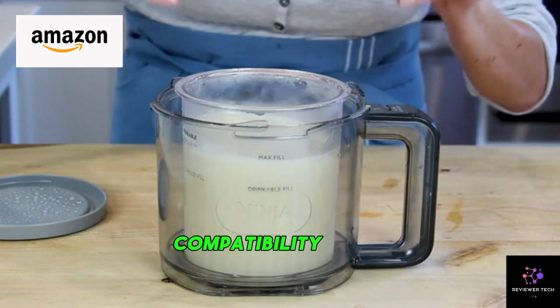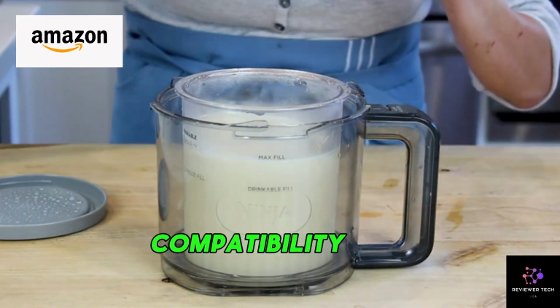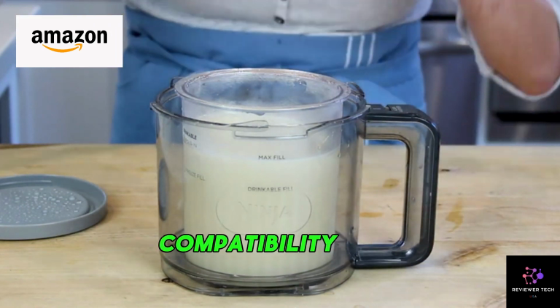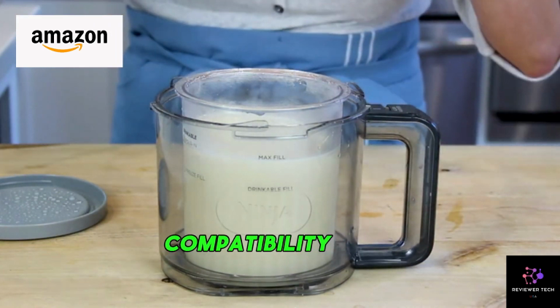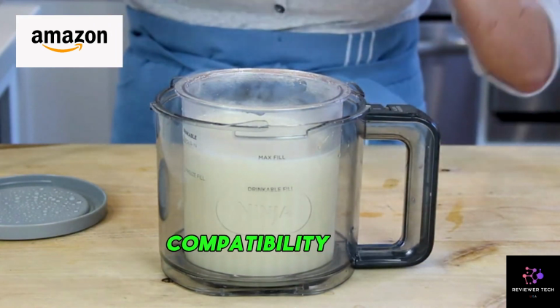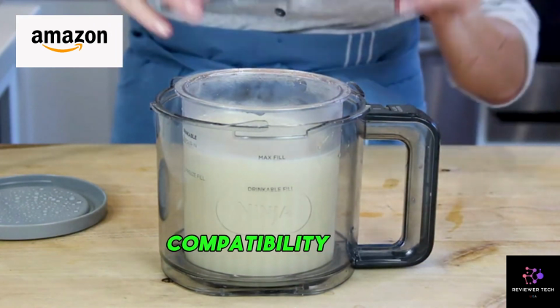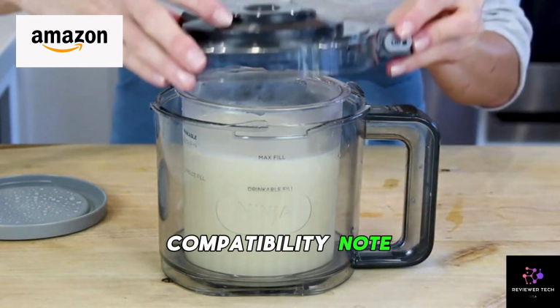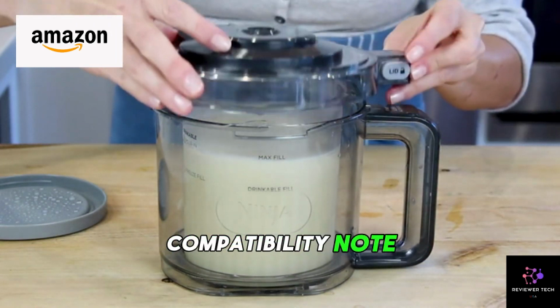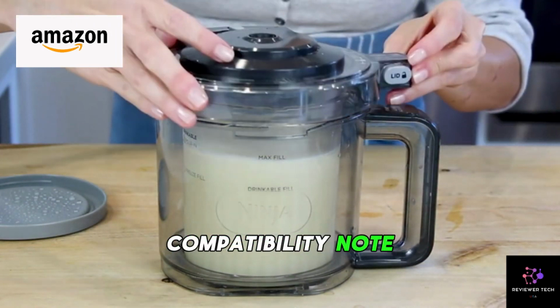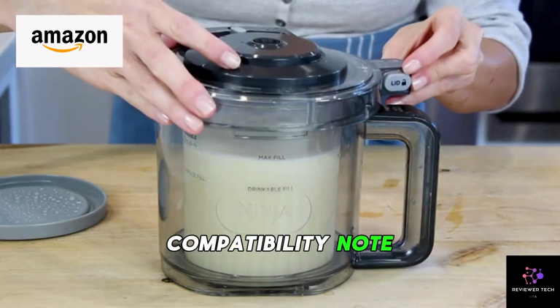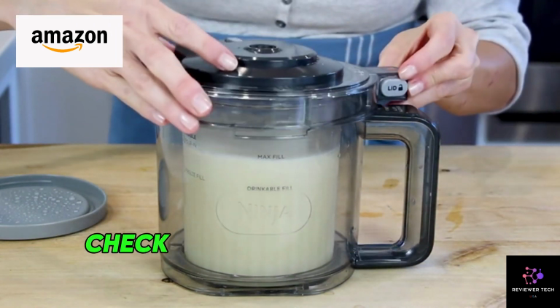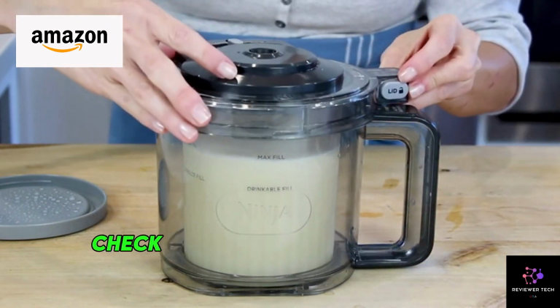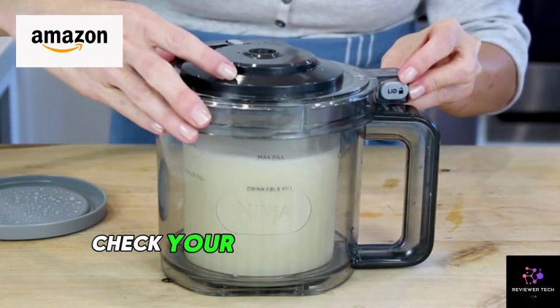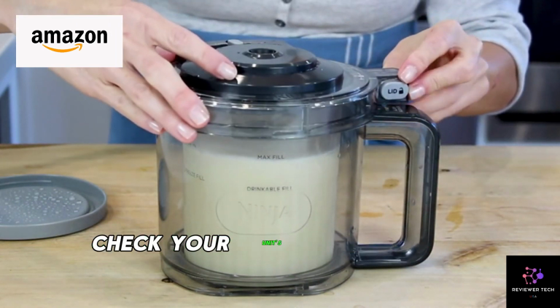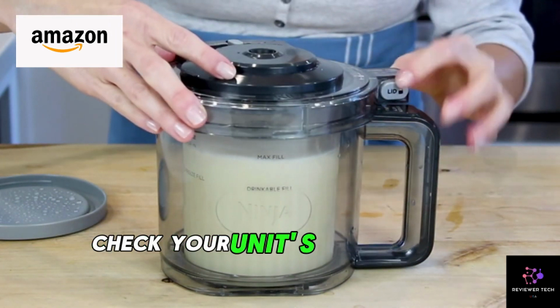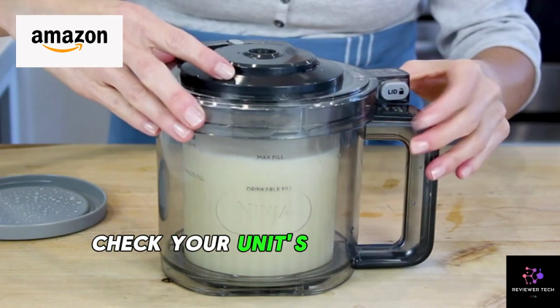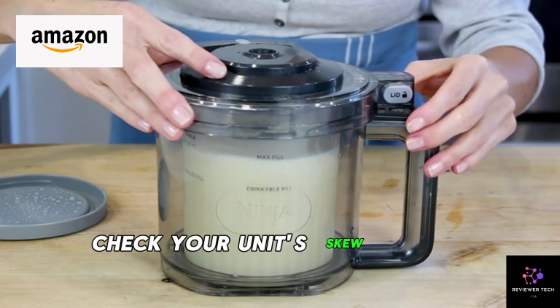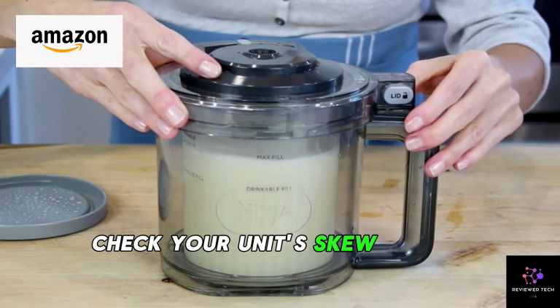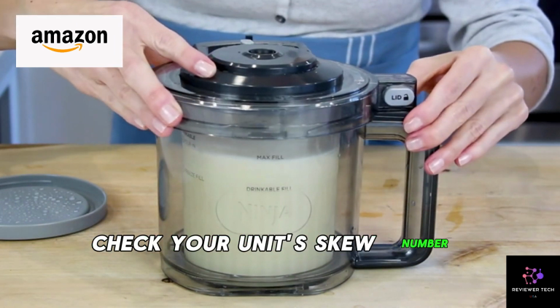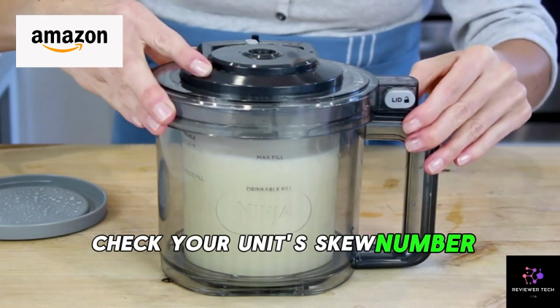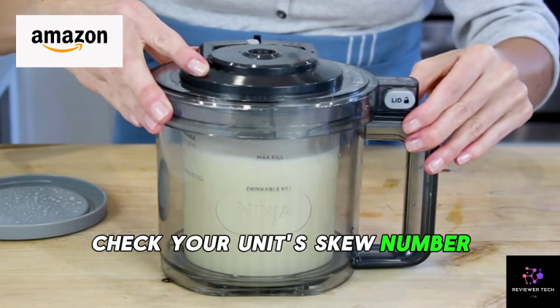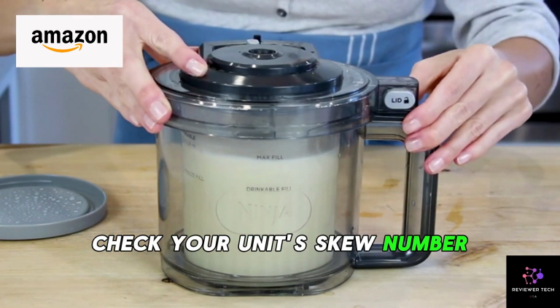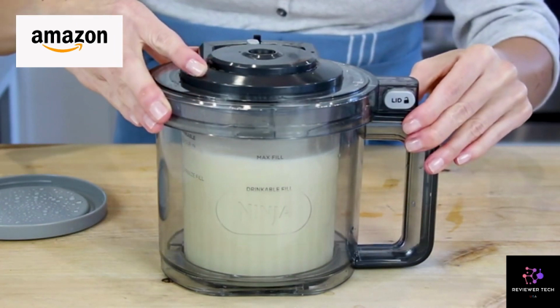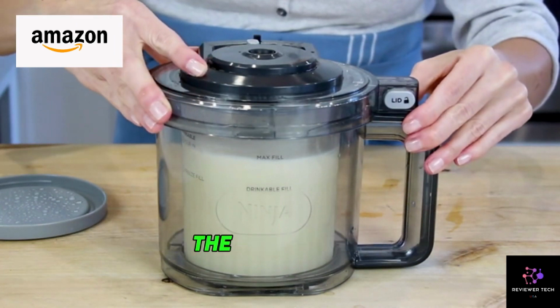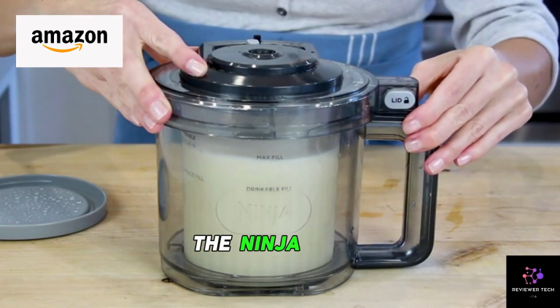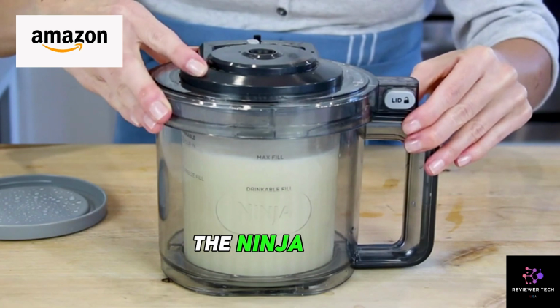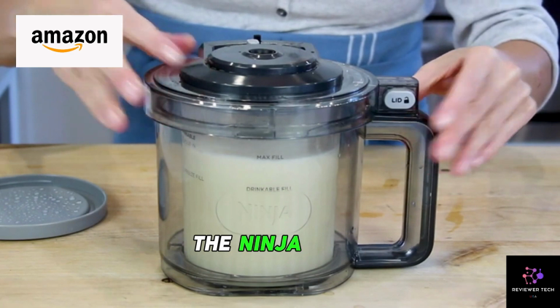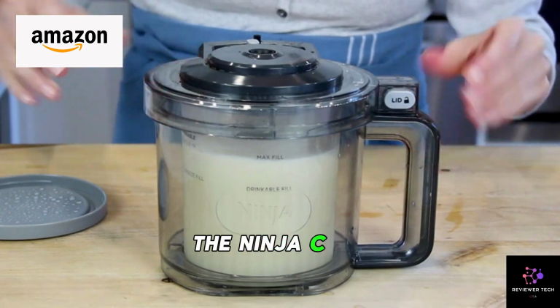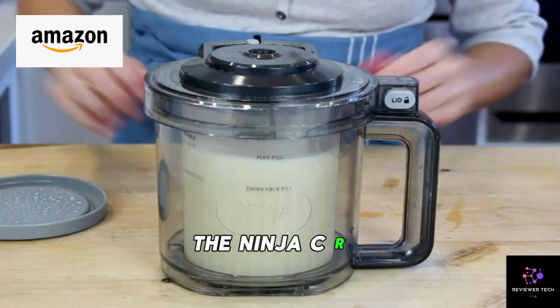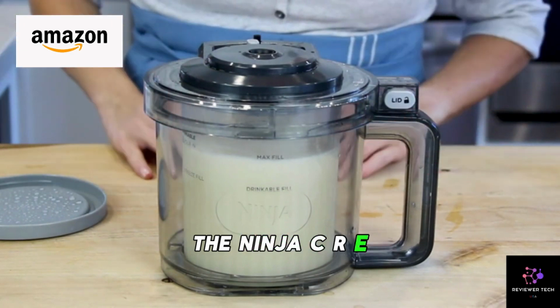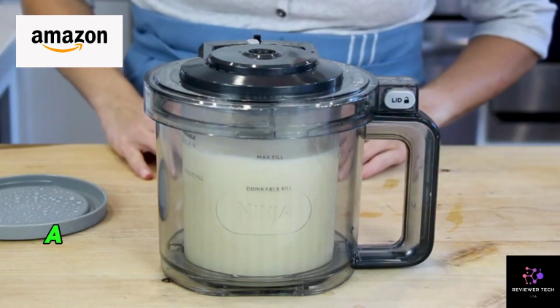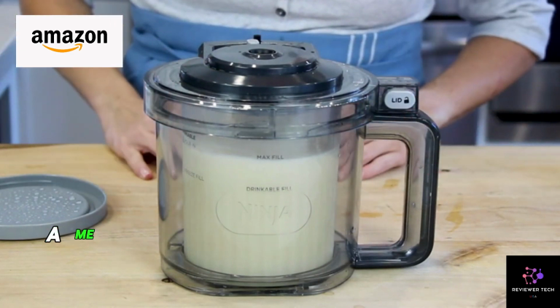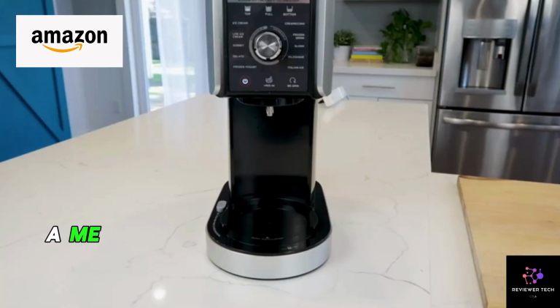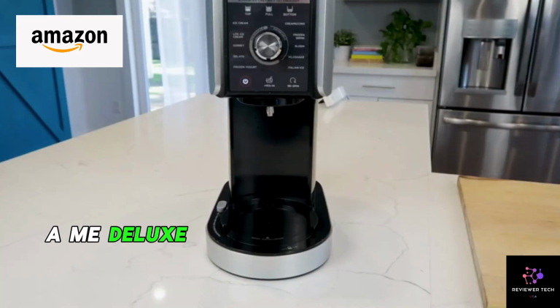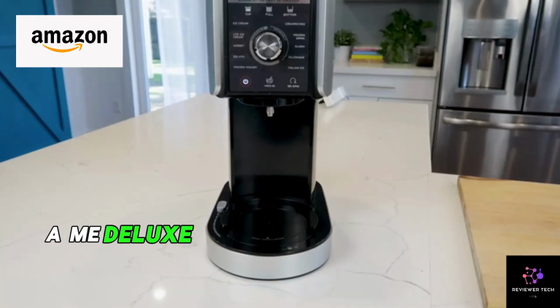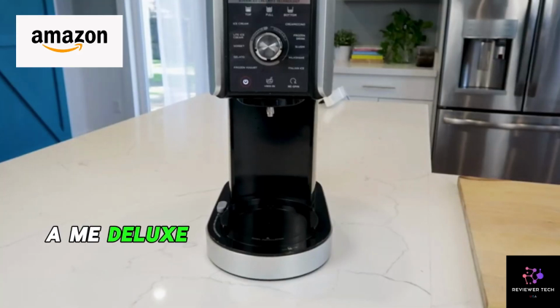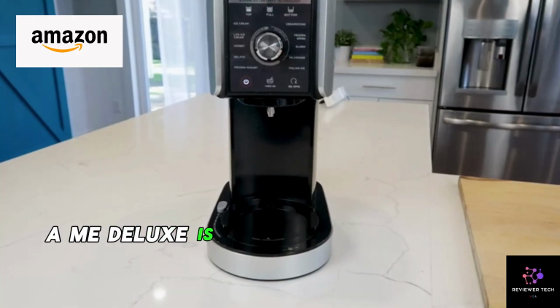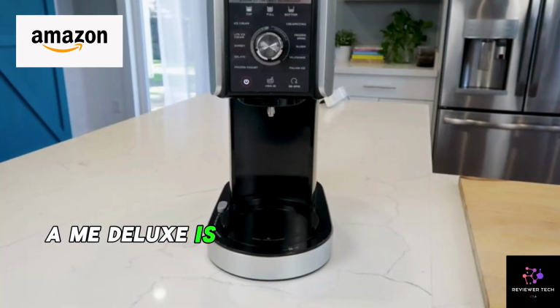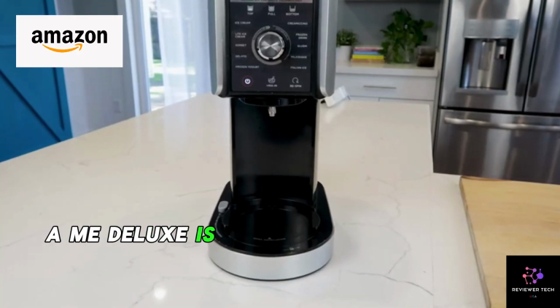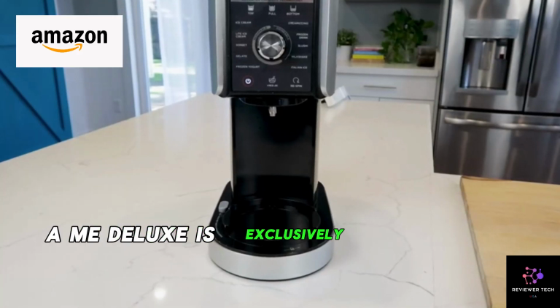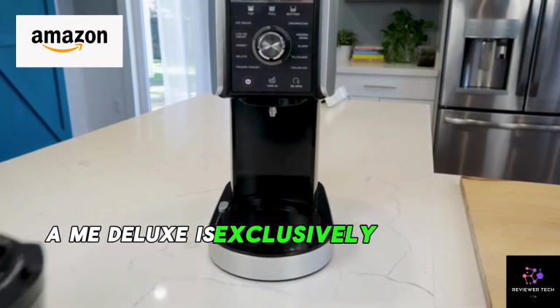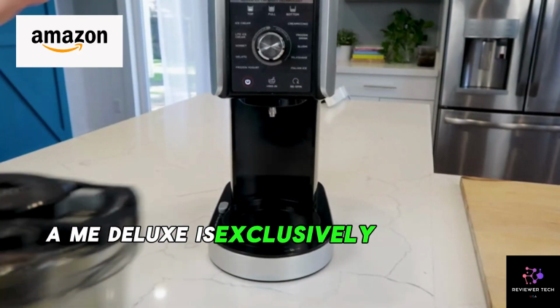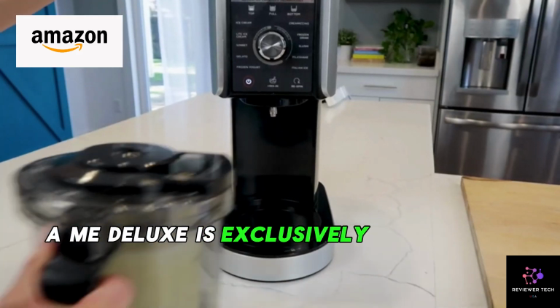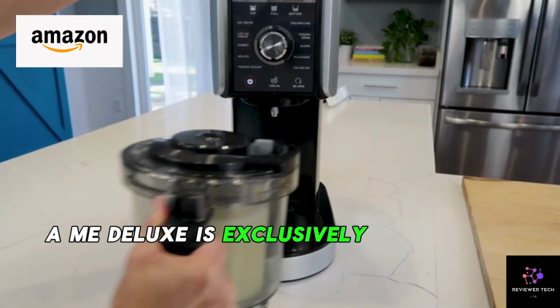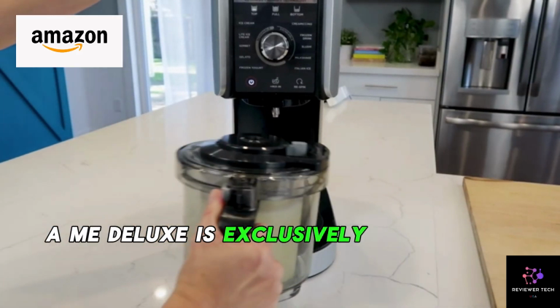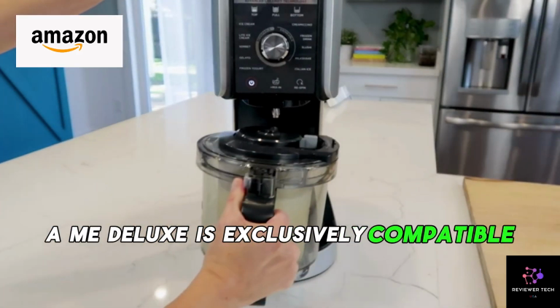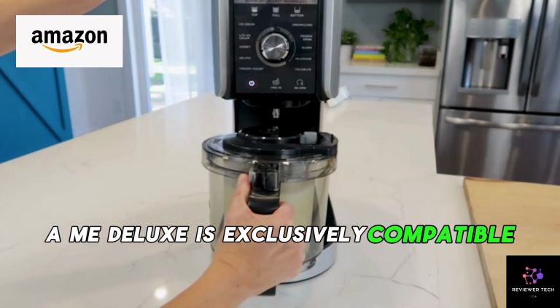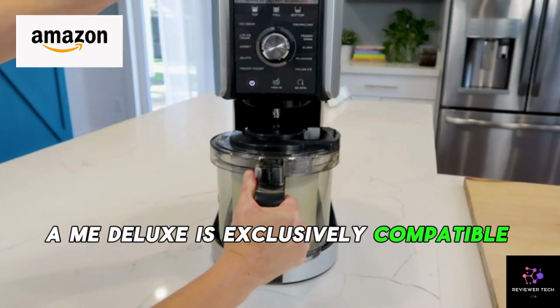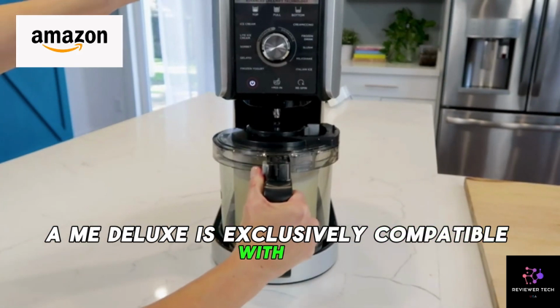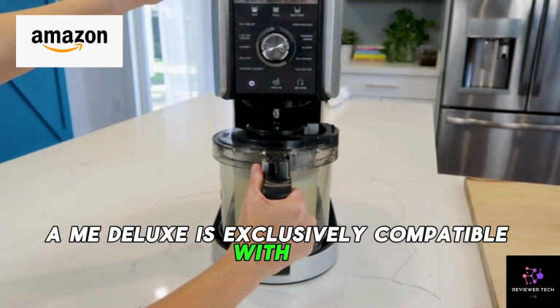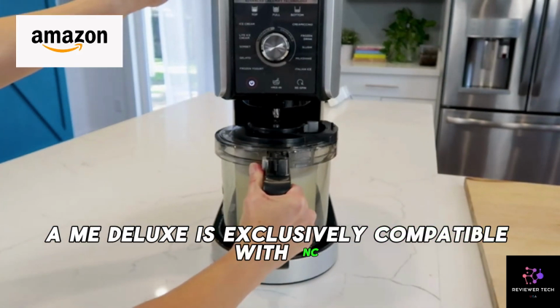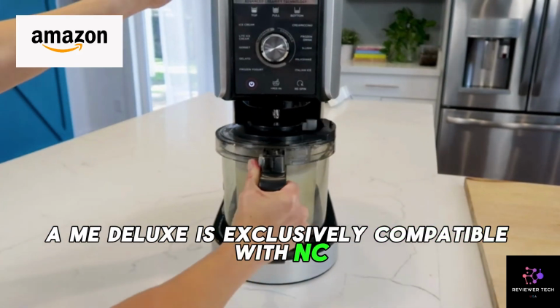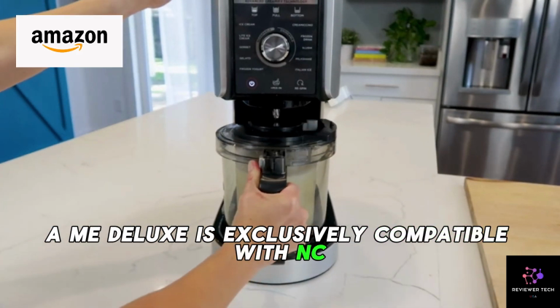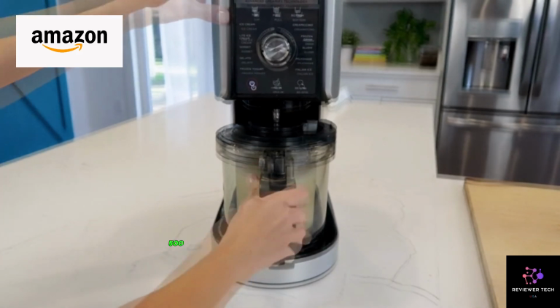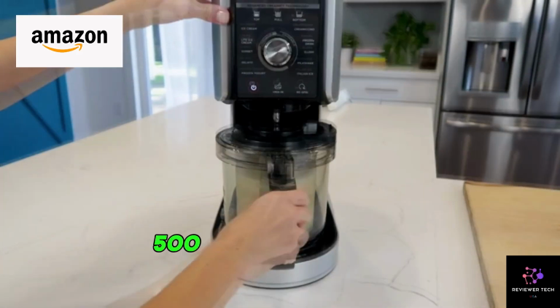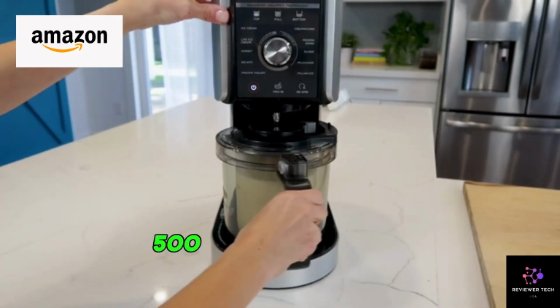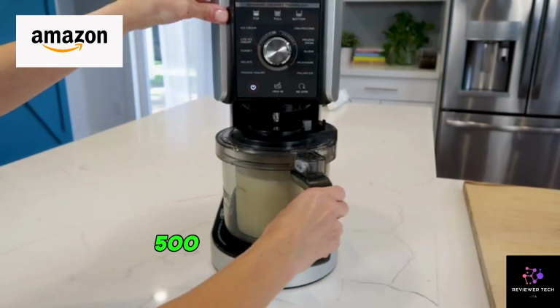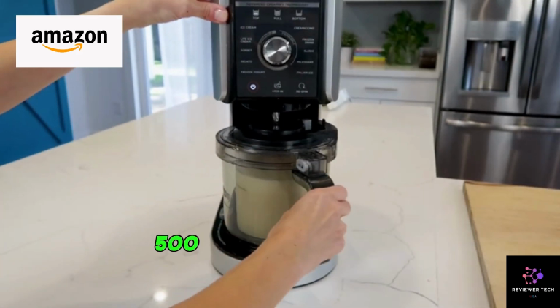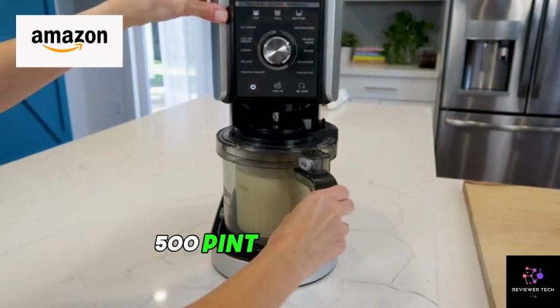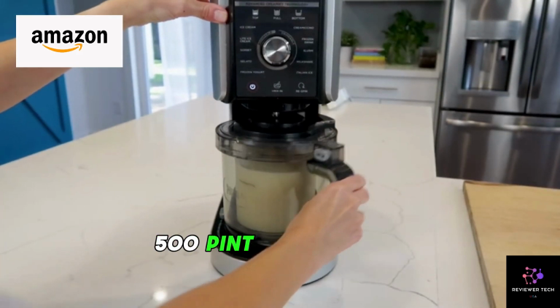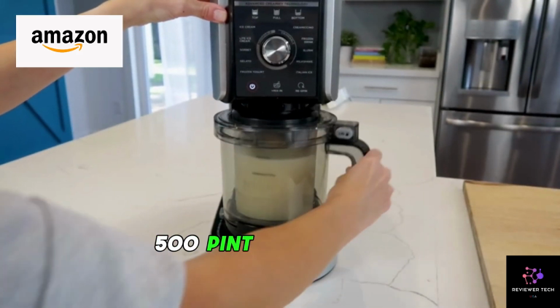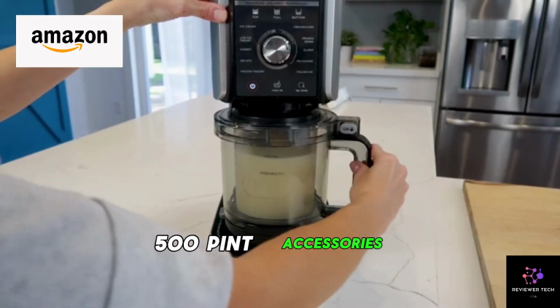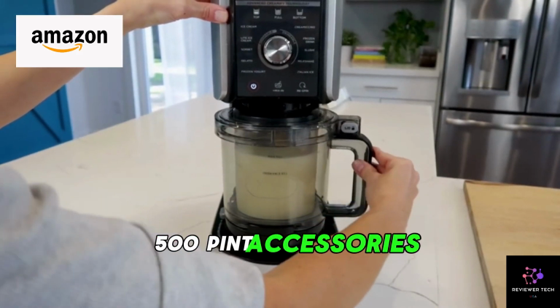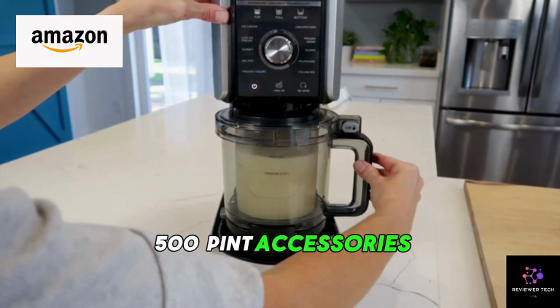Compatibility note — check your unit's SKU number. The Ninja CREAMi Deluxe is exclusively compatible with NC500 pint accessories.